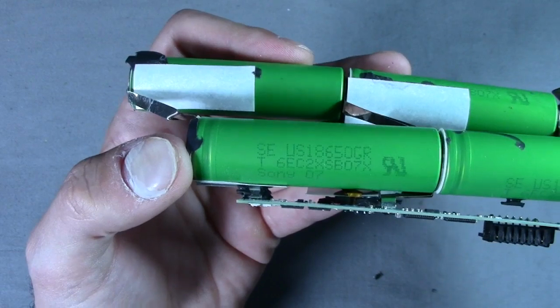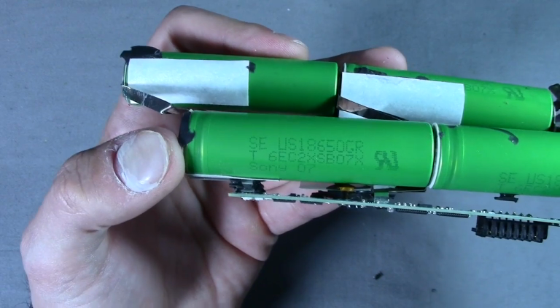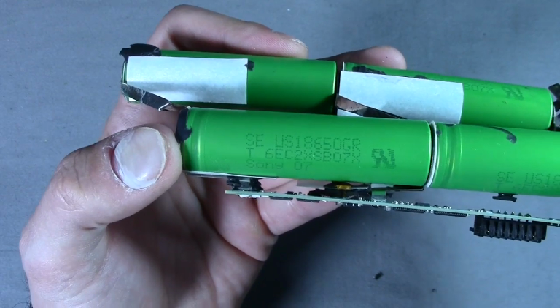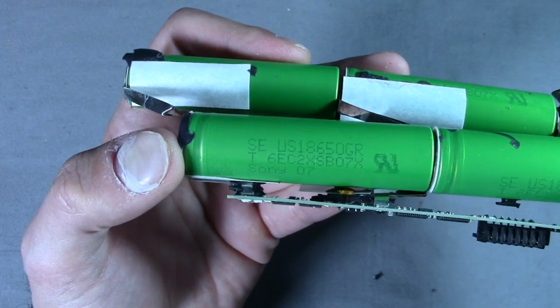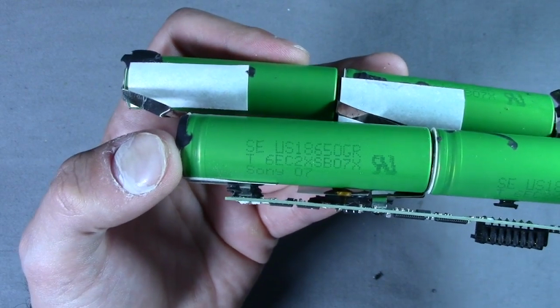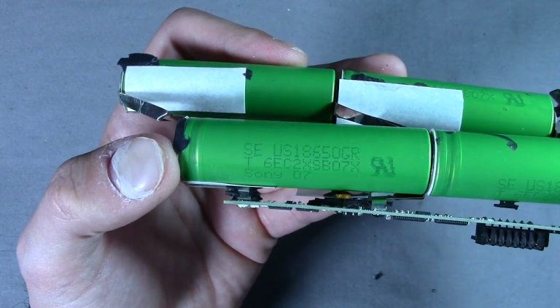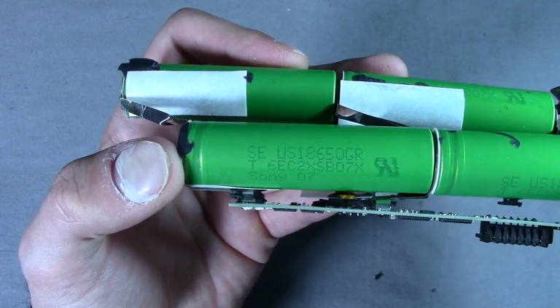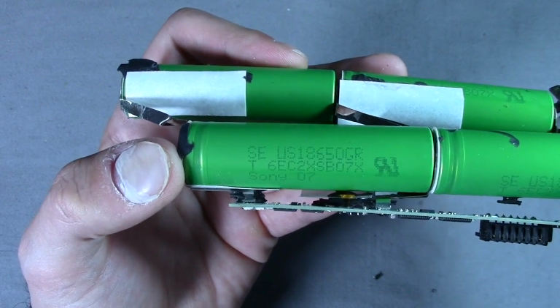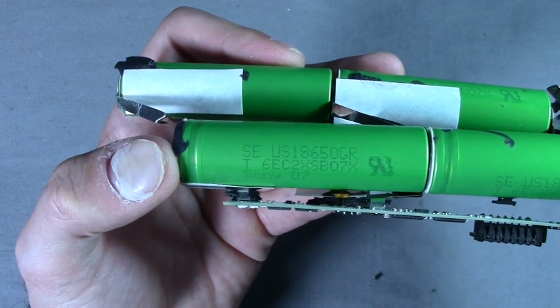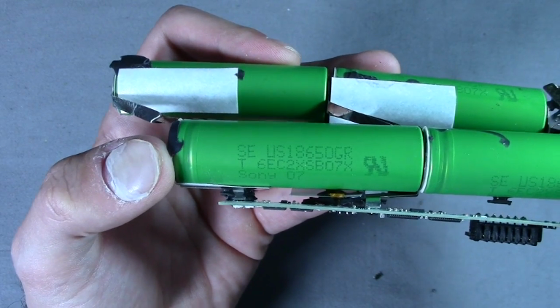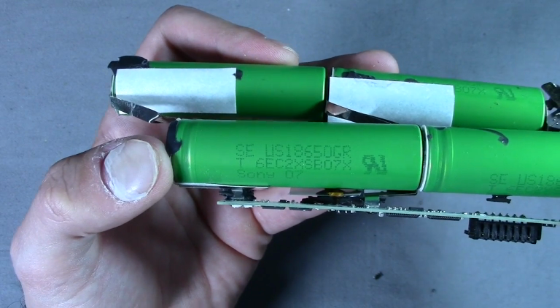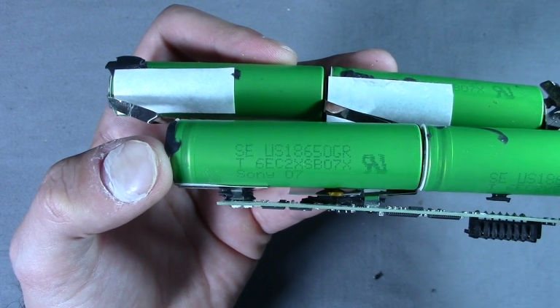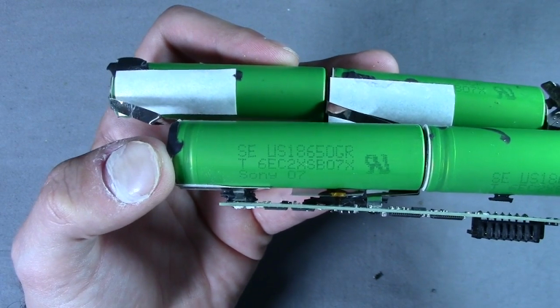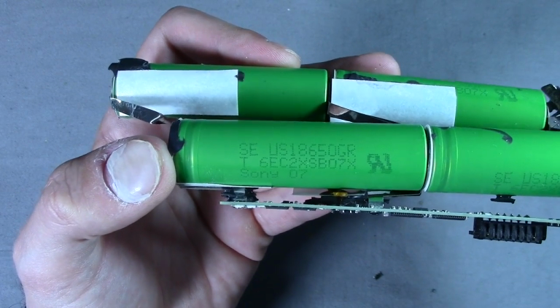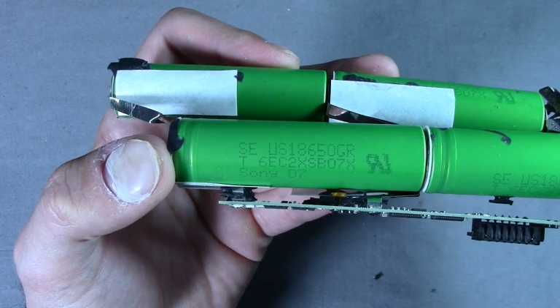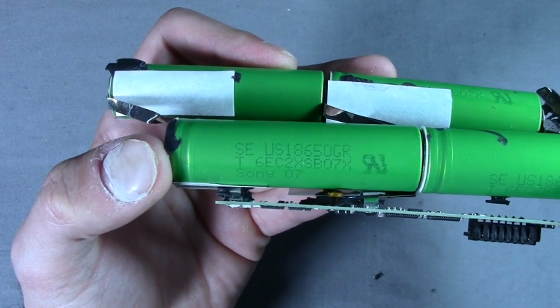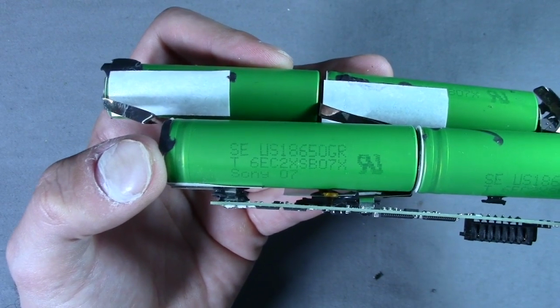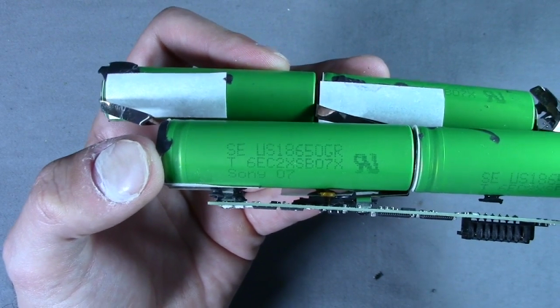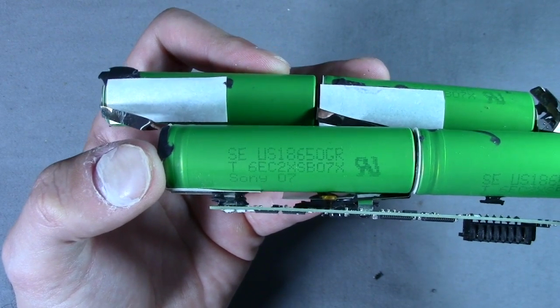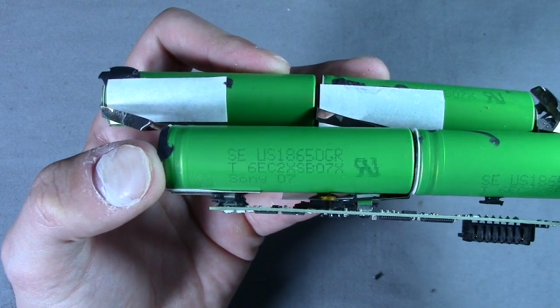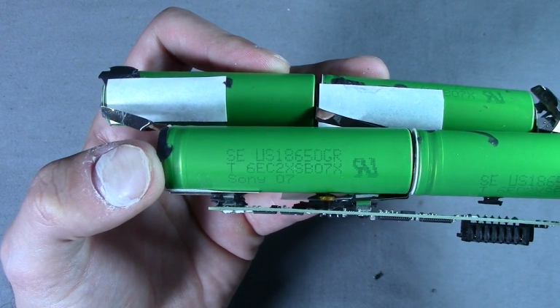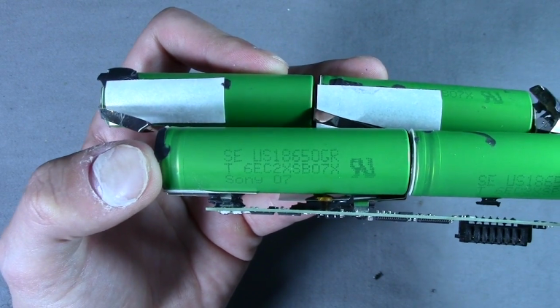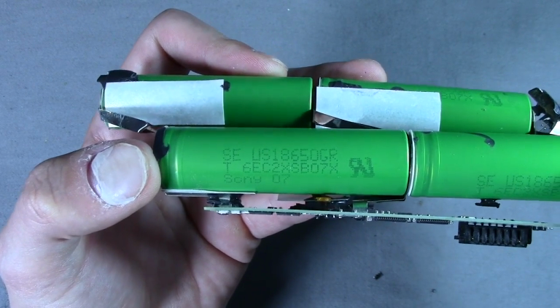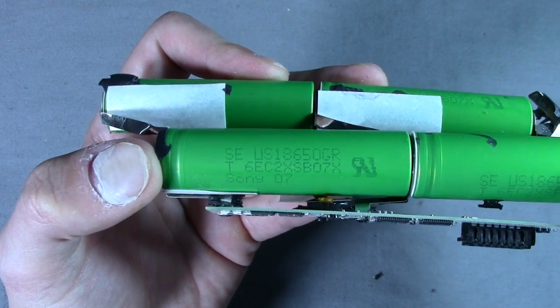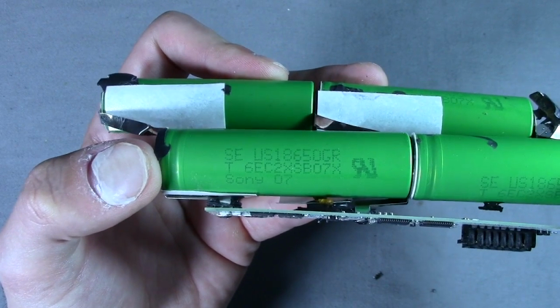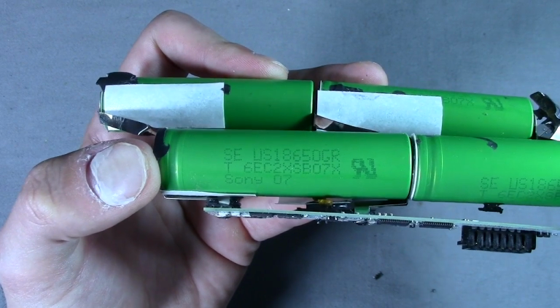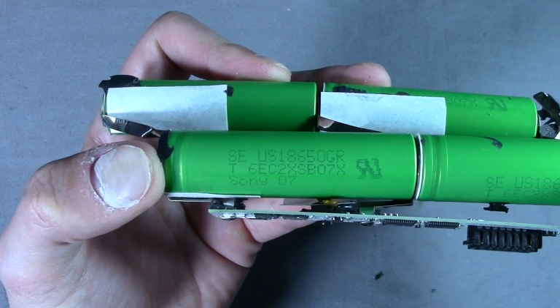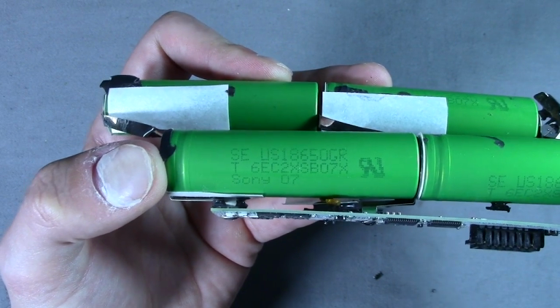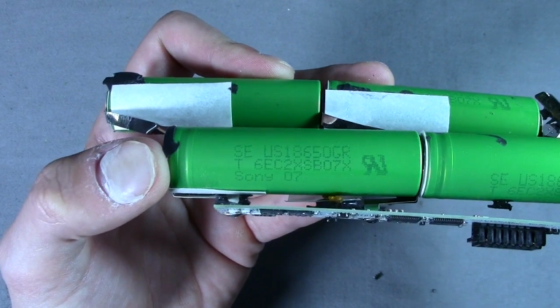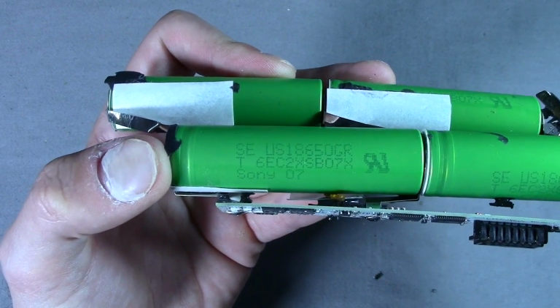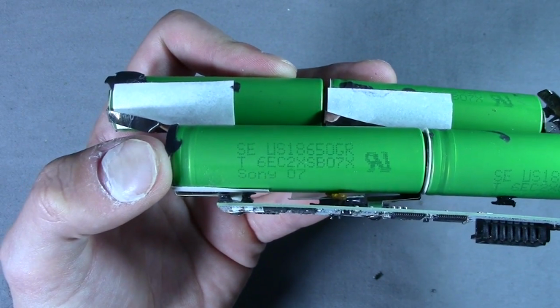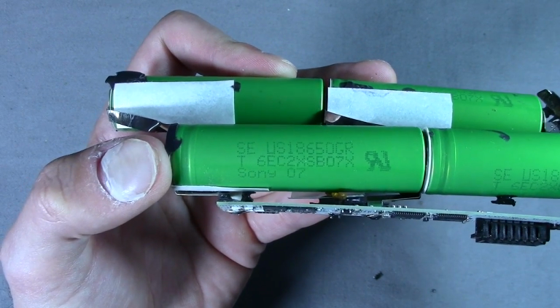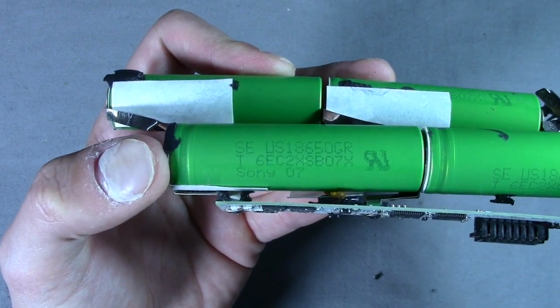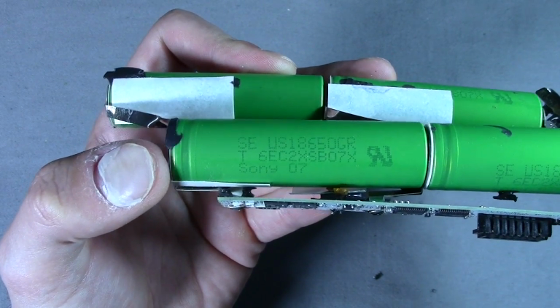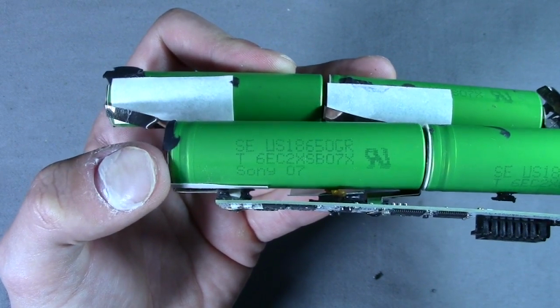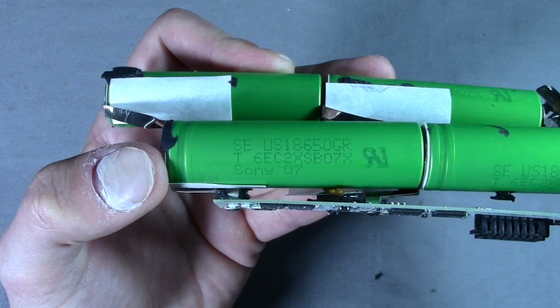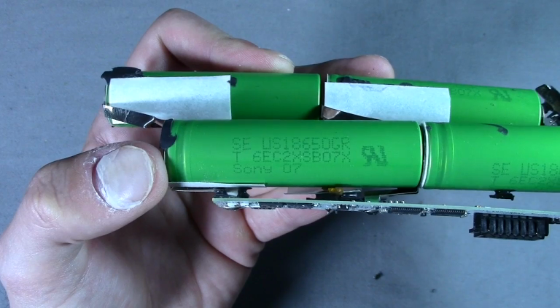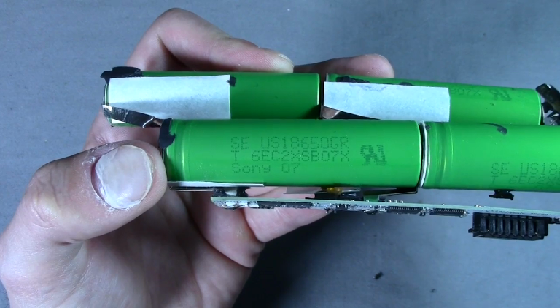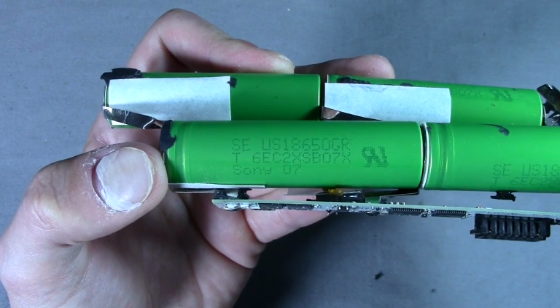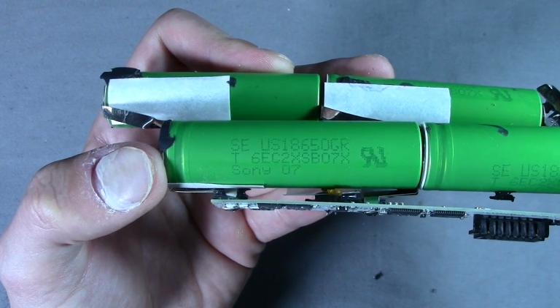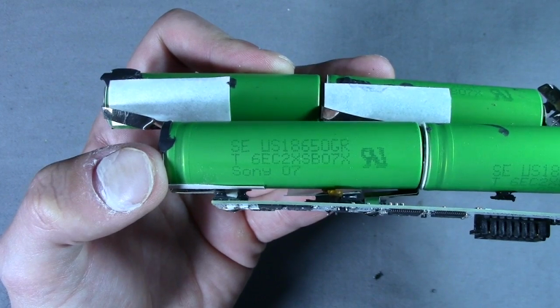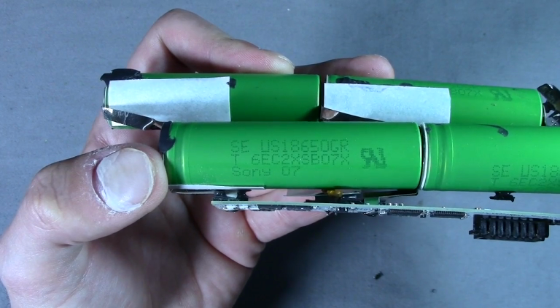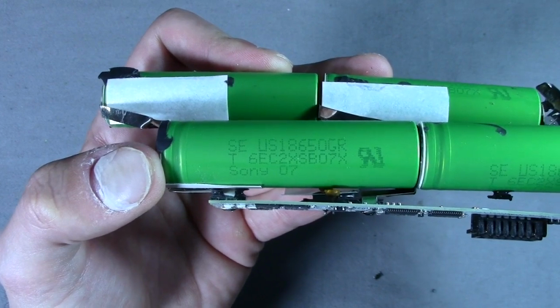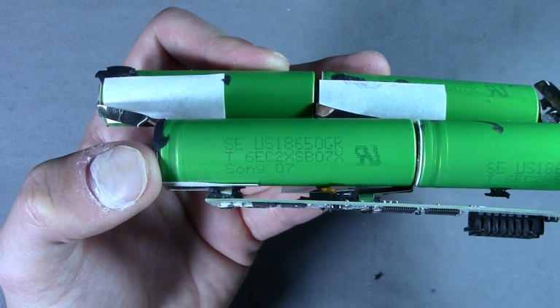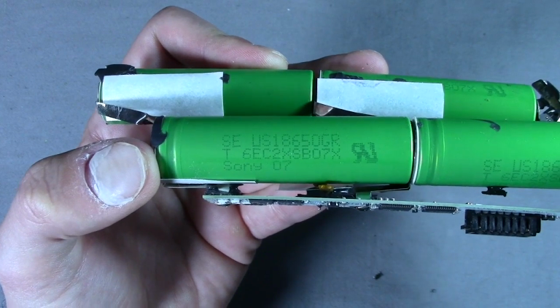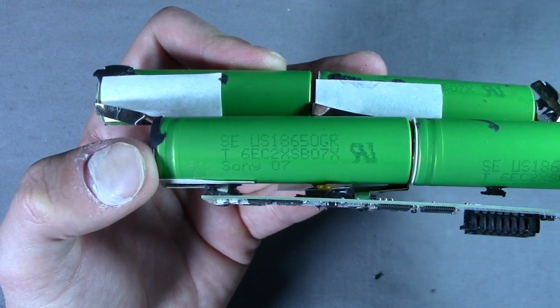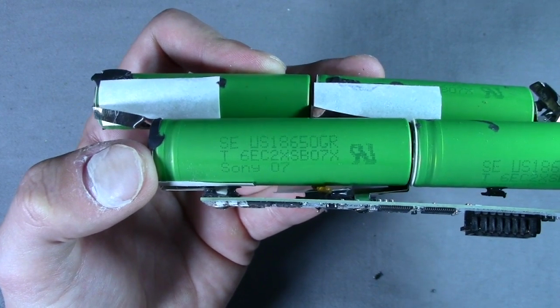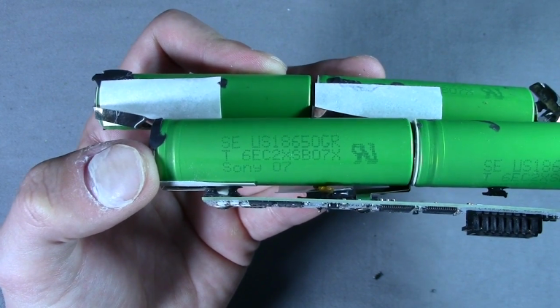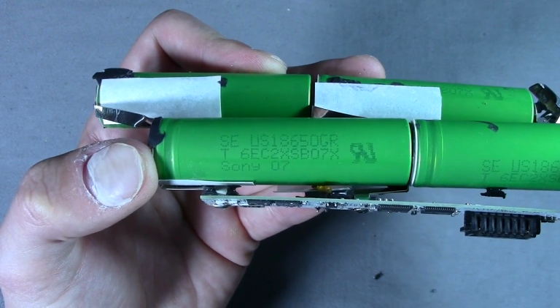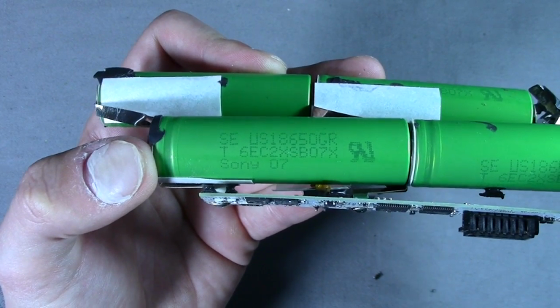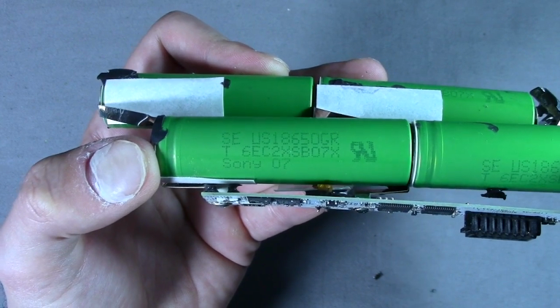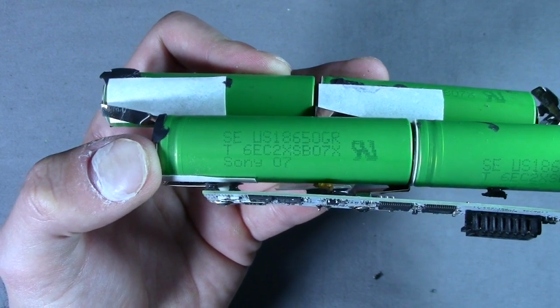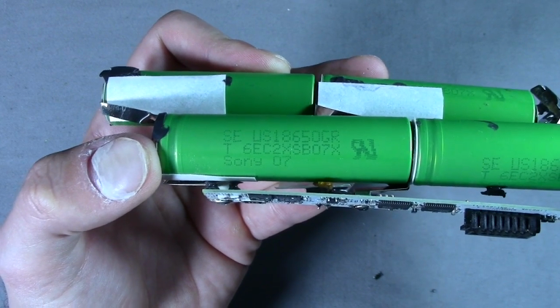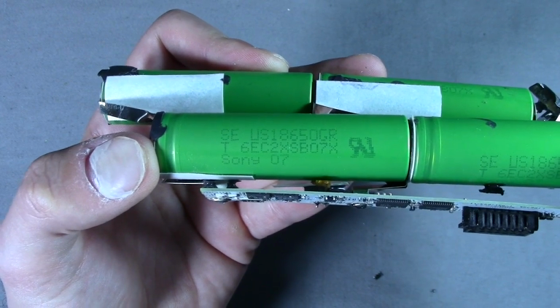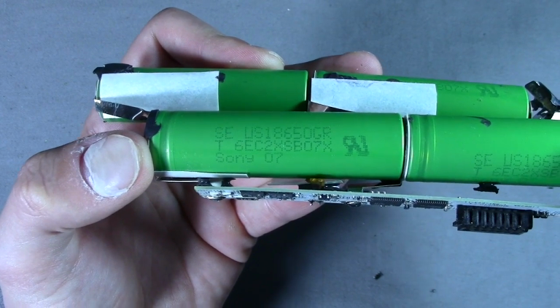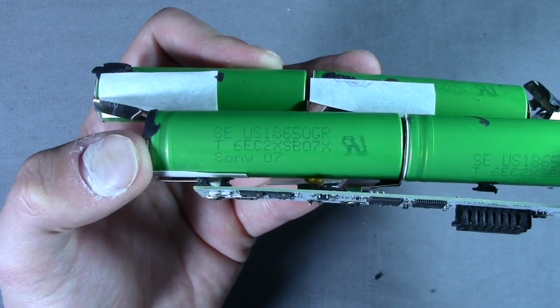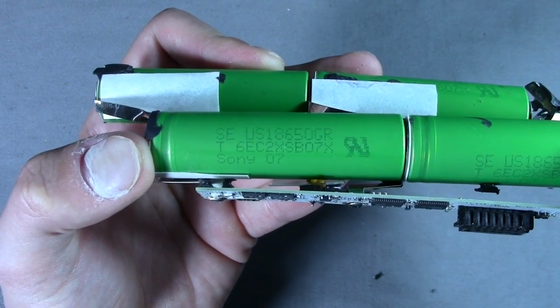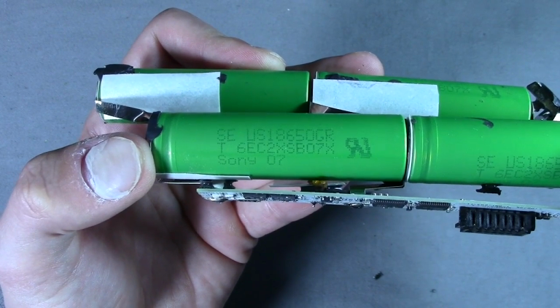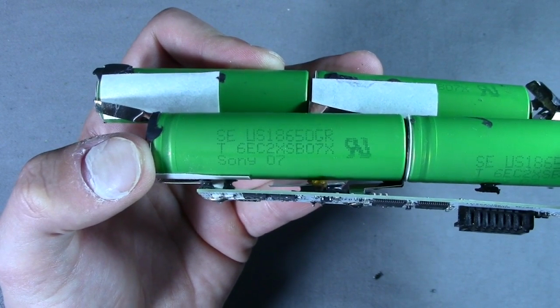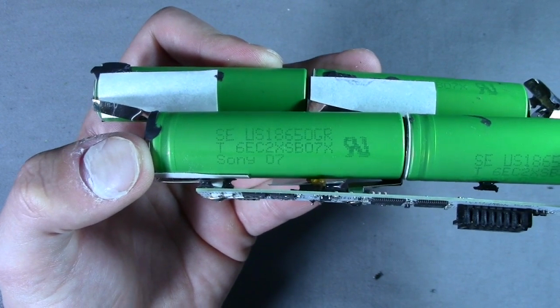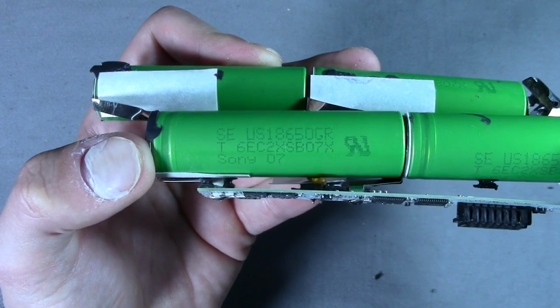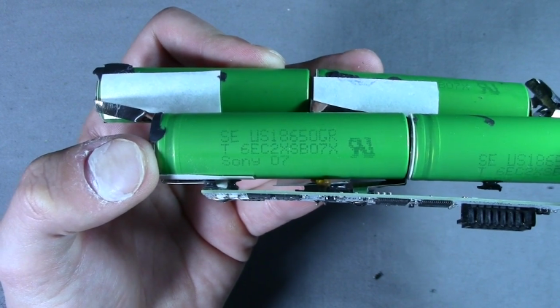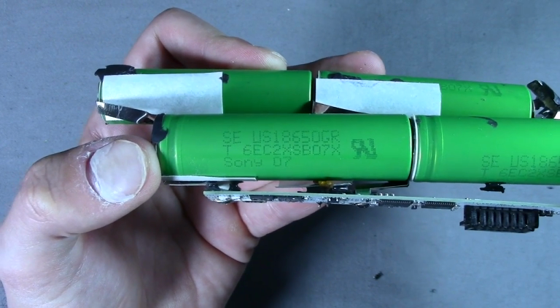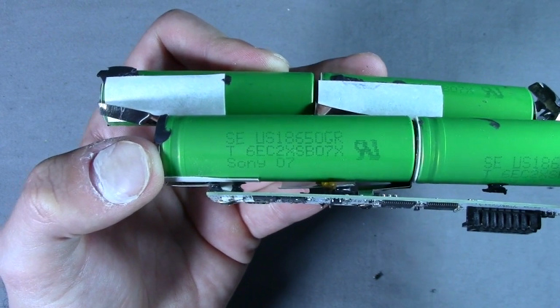Here's a closer look at the Sony battery. The model number indicates it's 3.7 volts, like many other 18650s, and has a 2600mAh capacity.